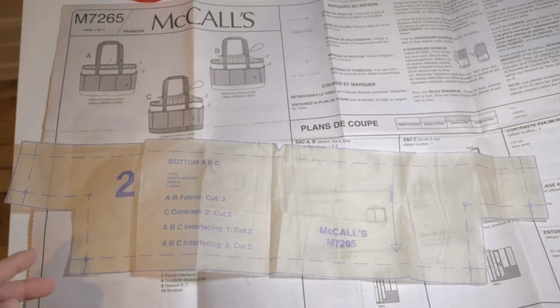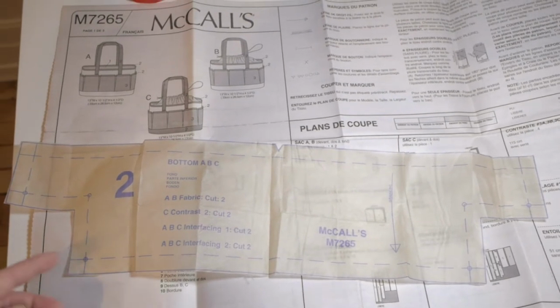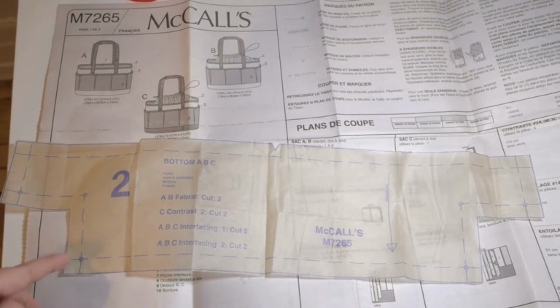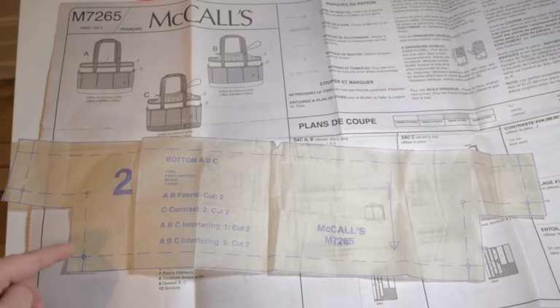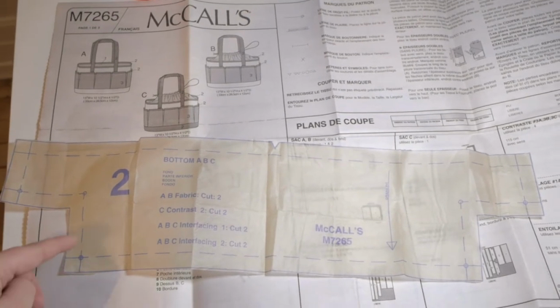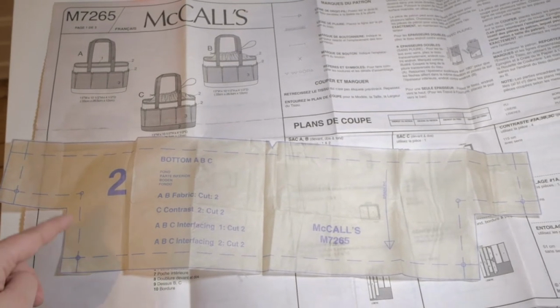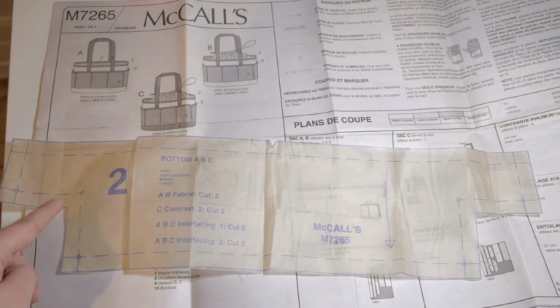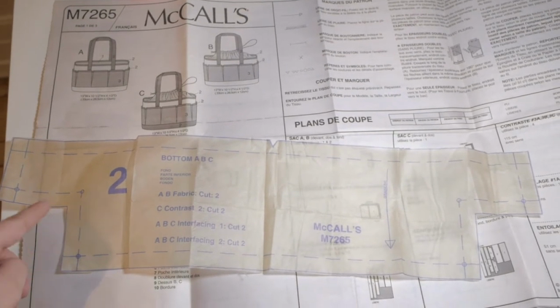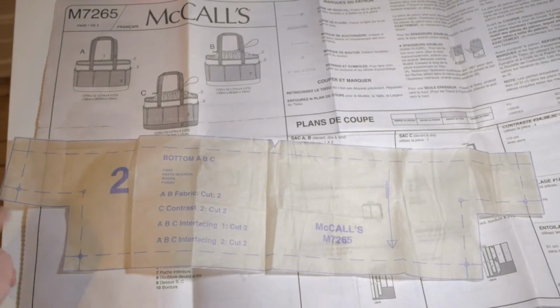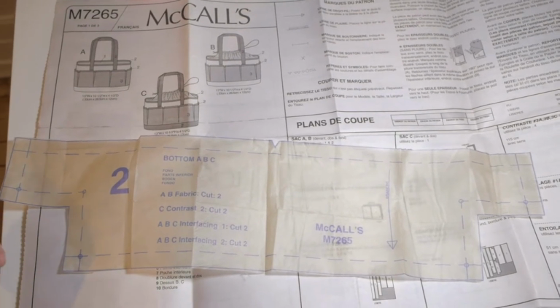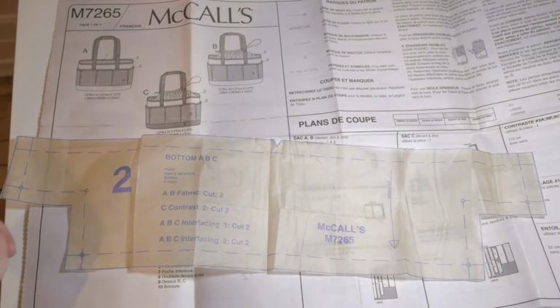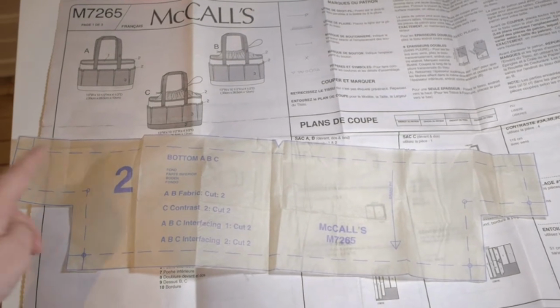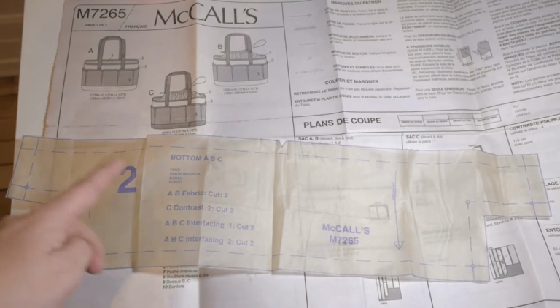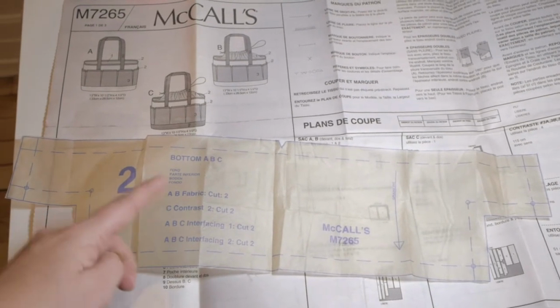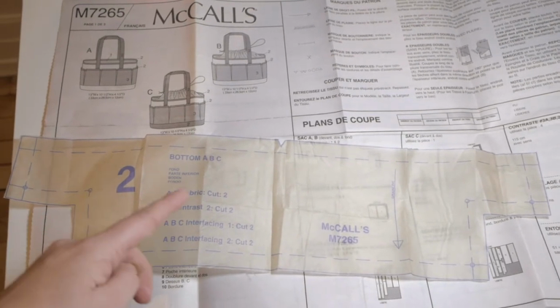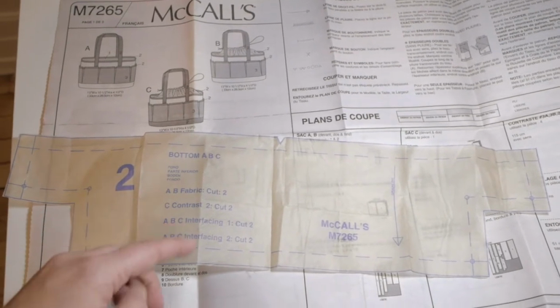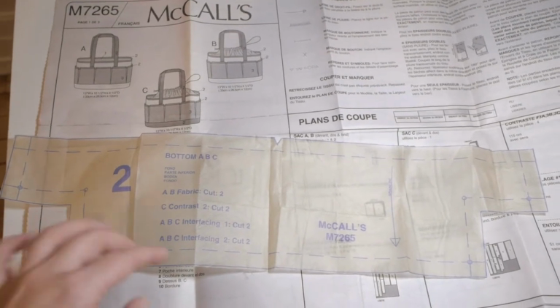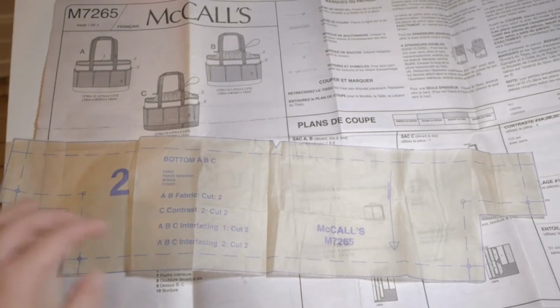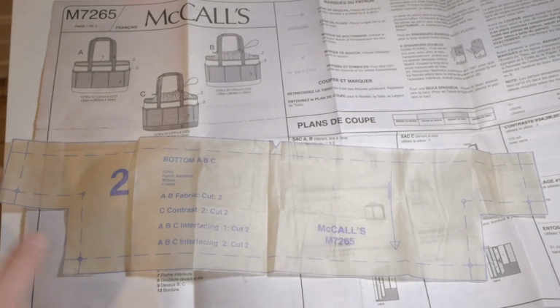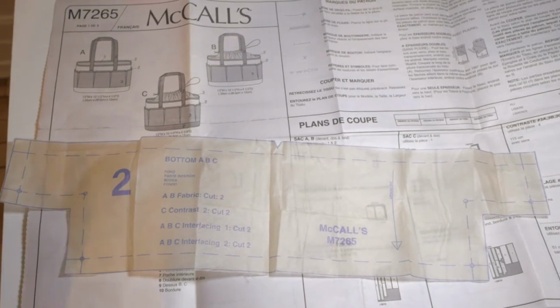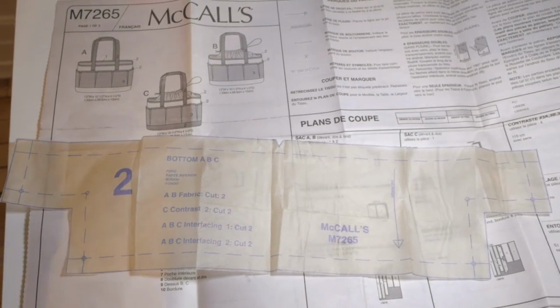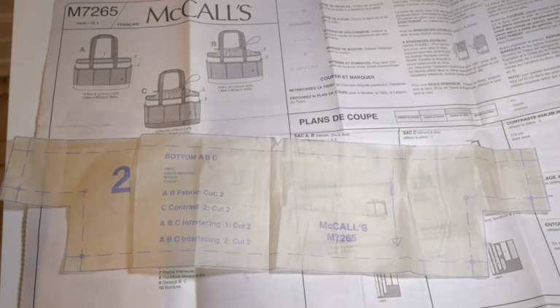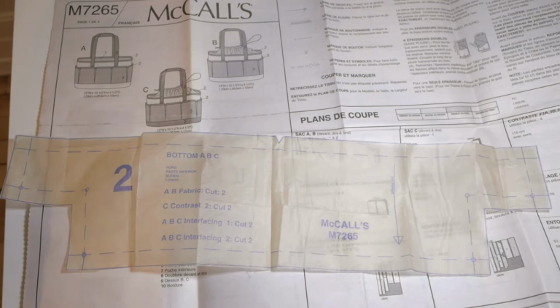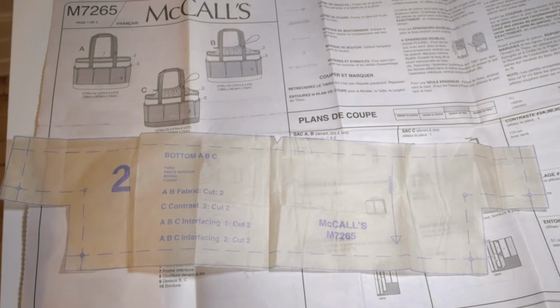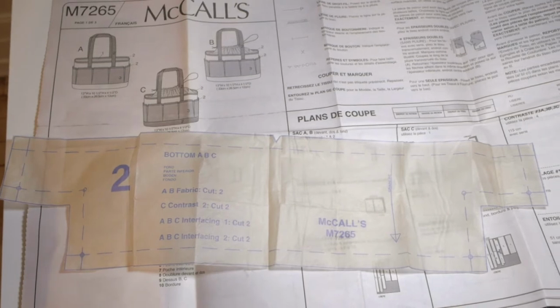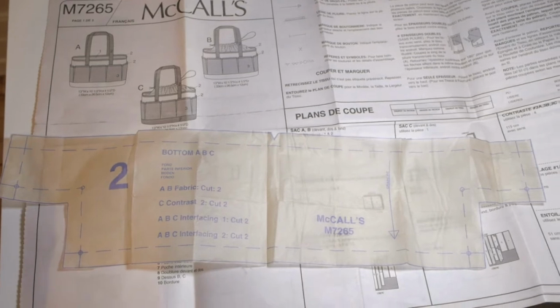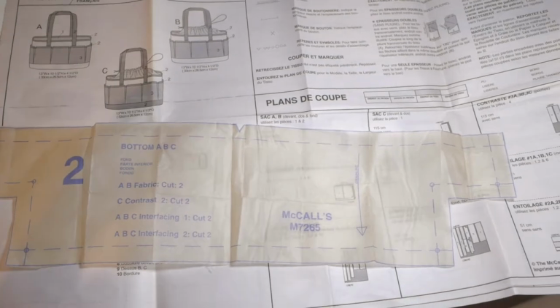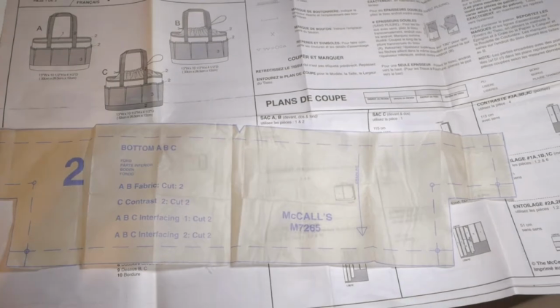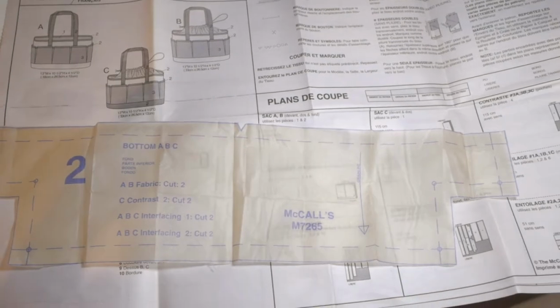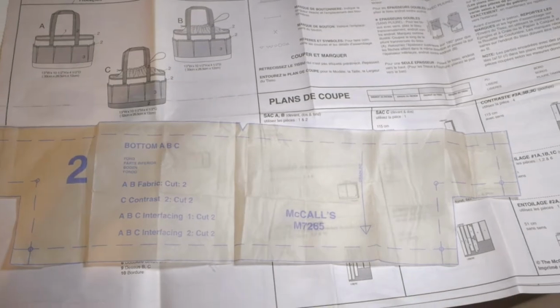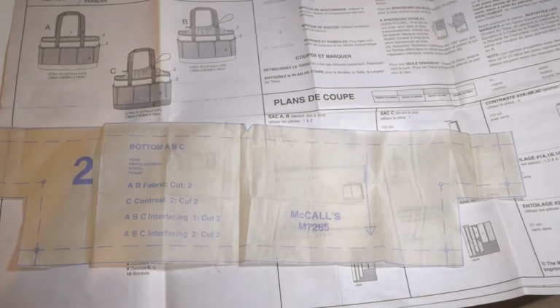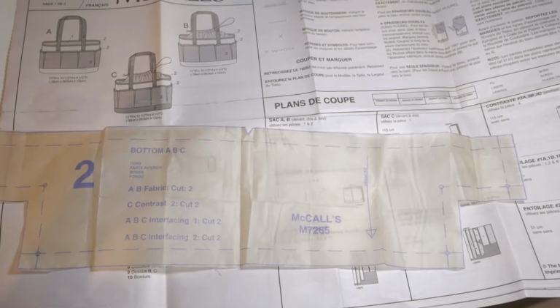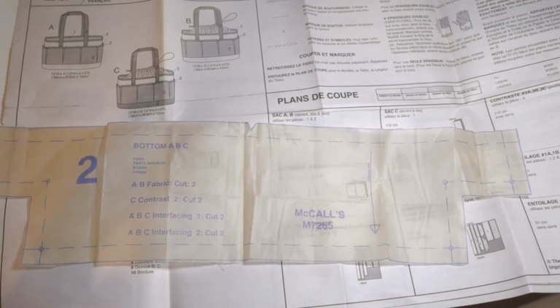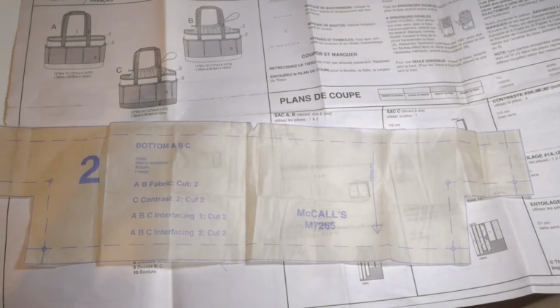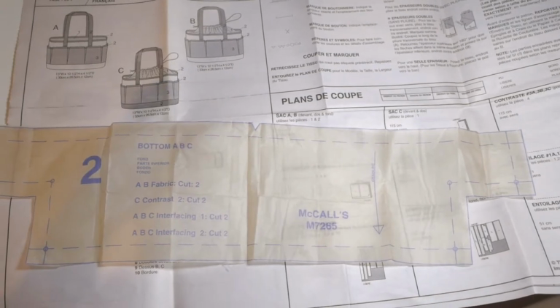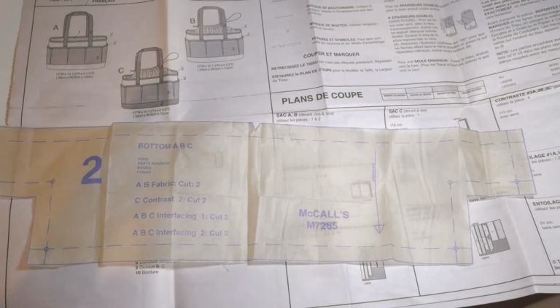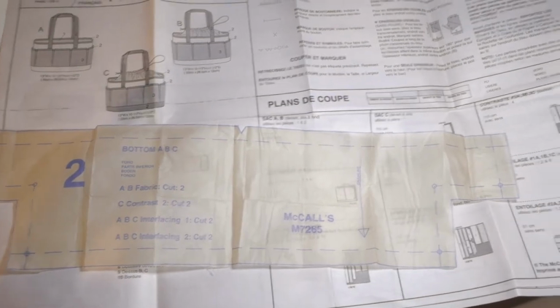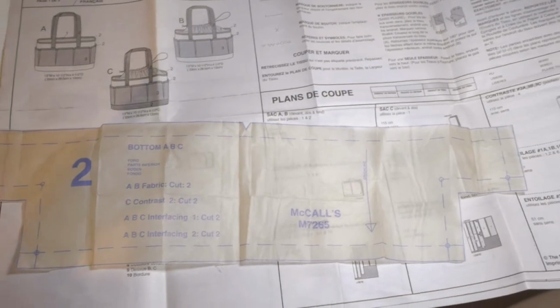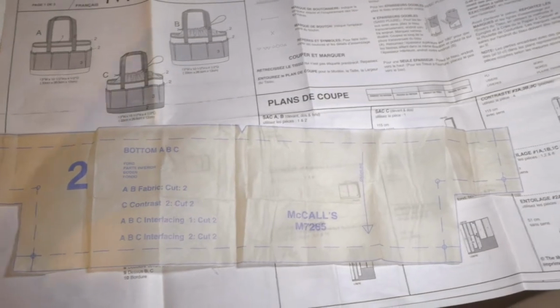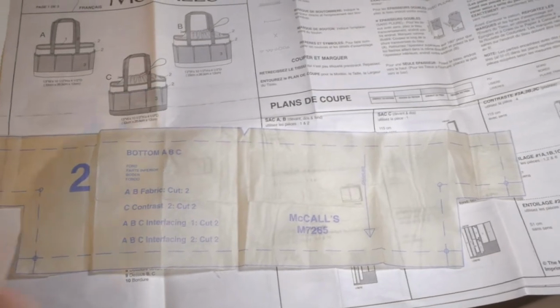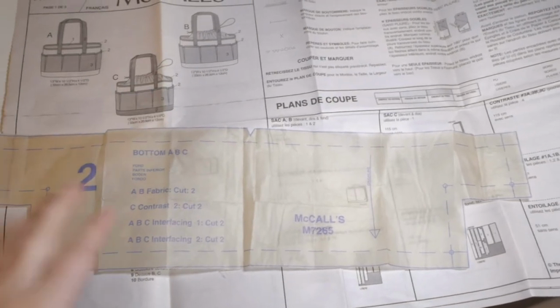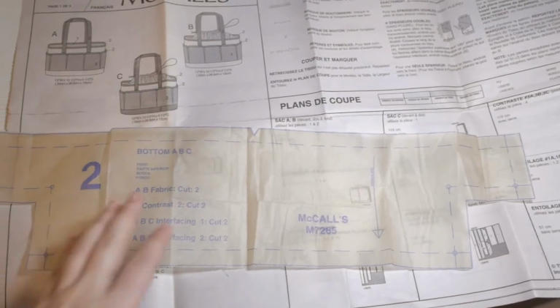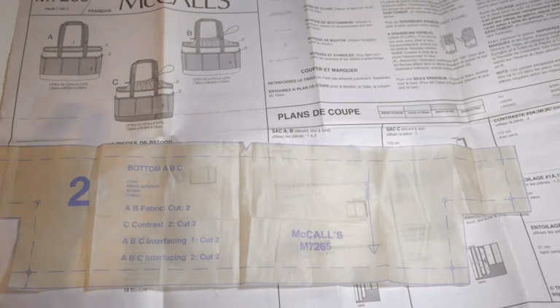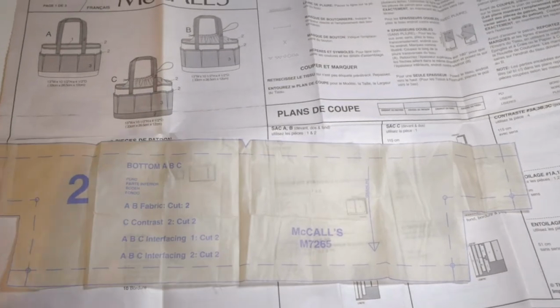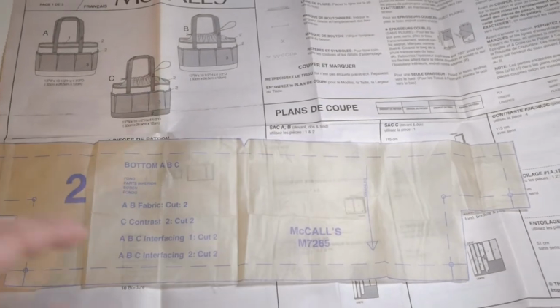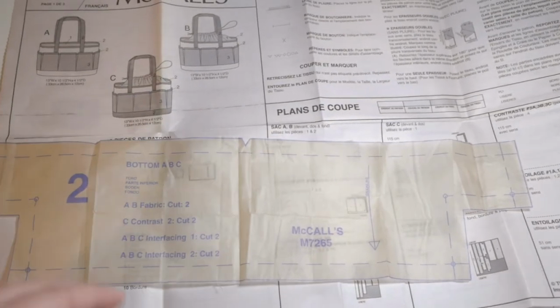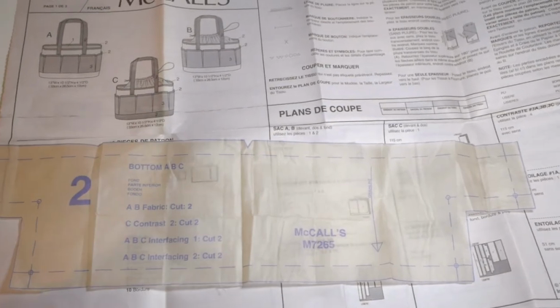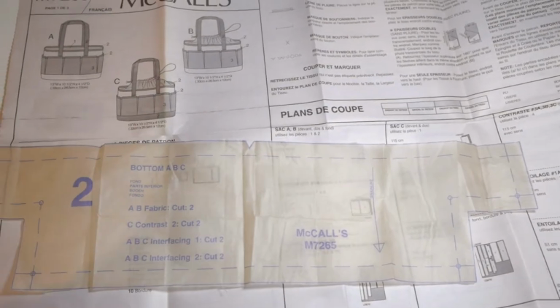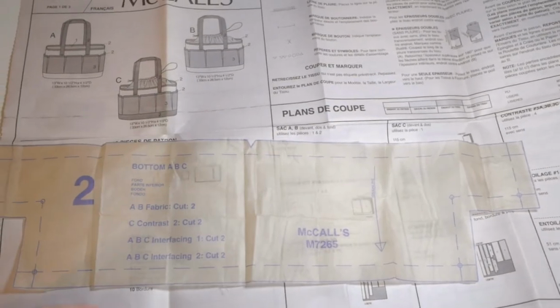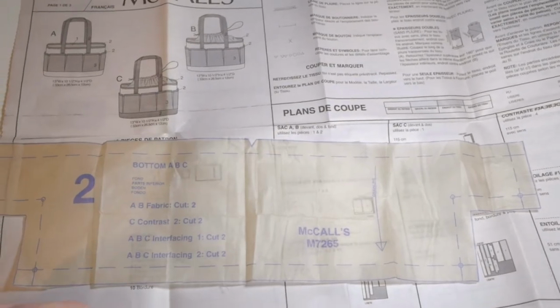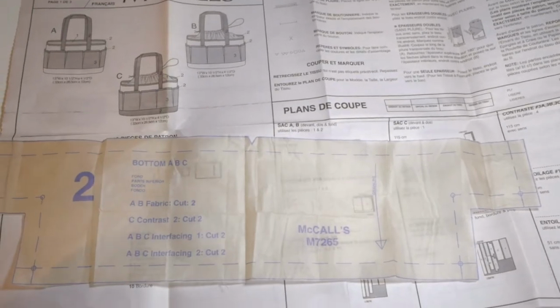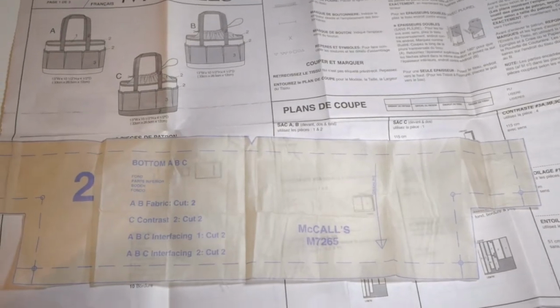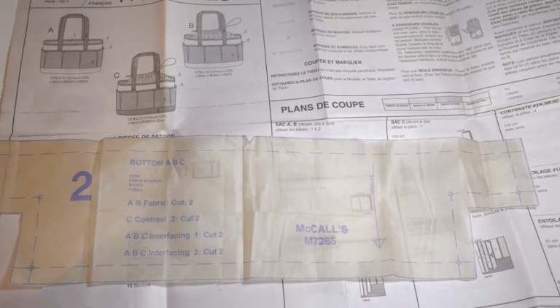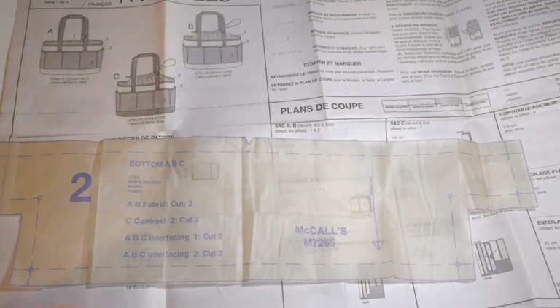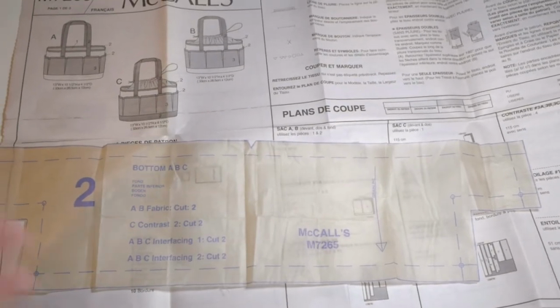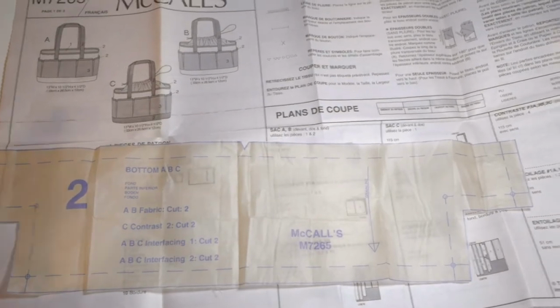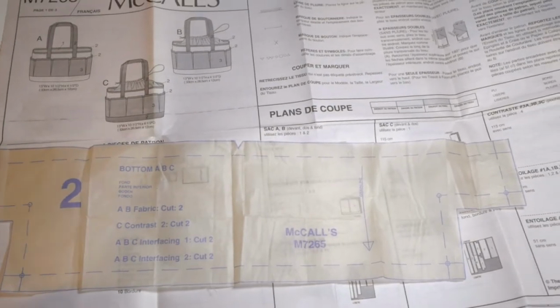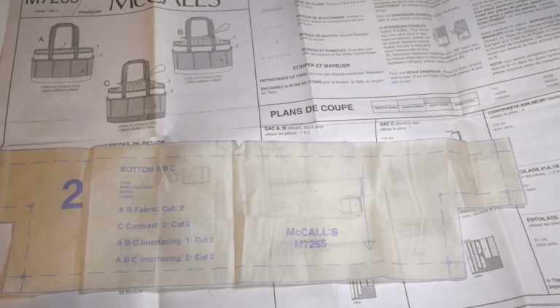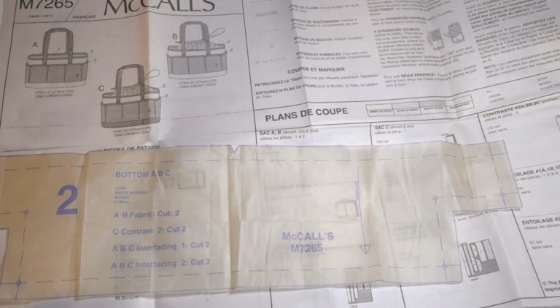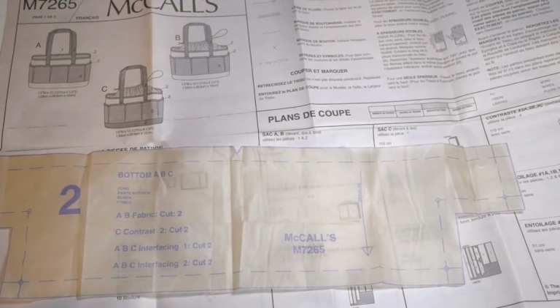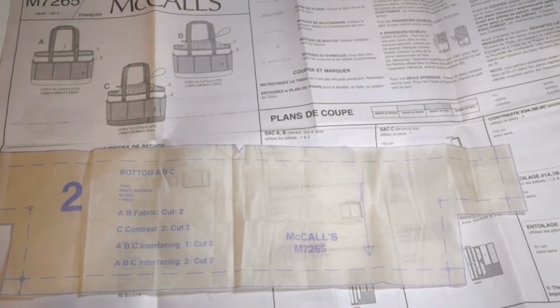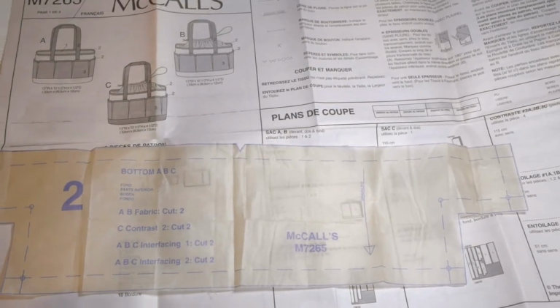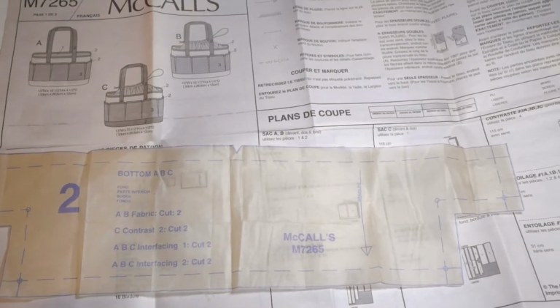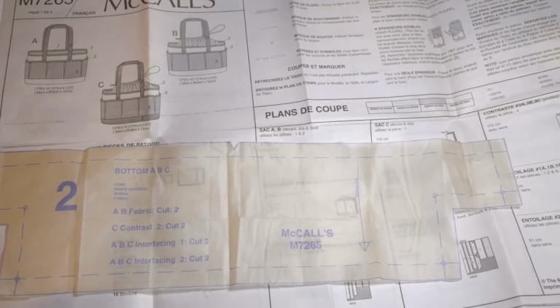You just use your scissors and cut the pattern from the big sheet. After you've cut this, follow the instructions and start sewing.